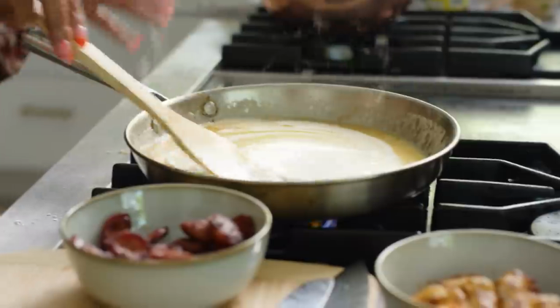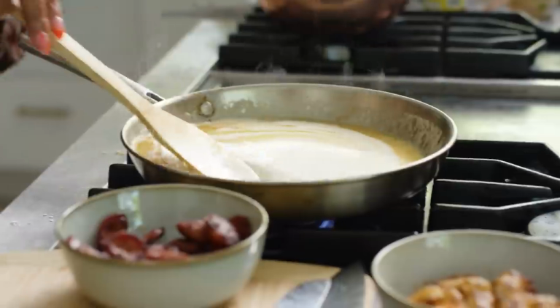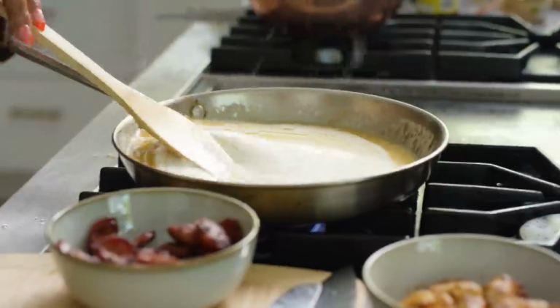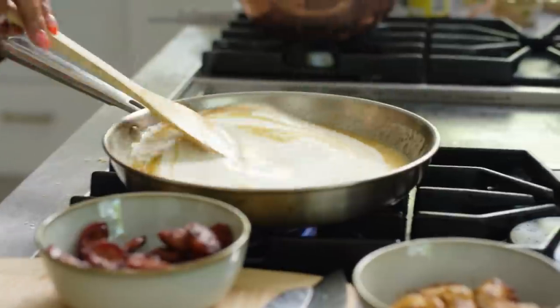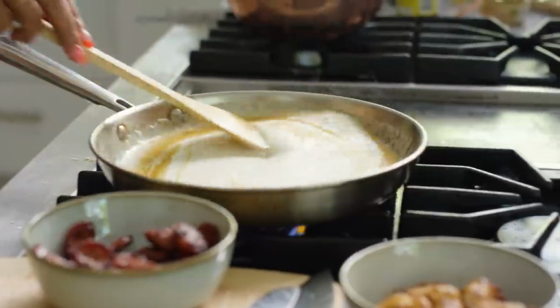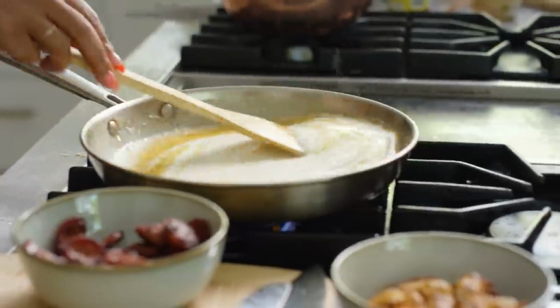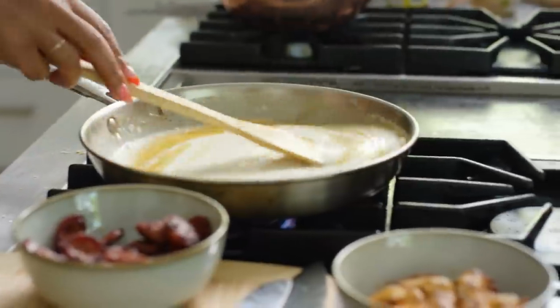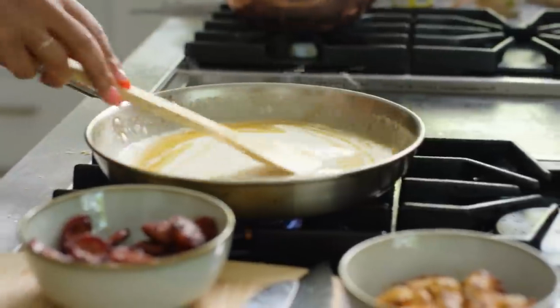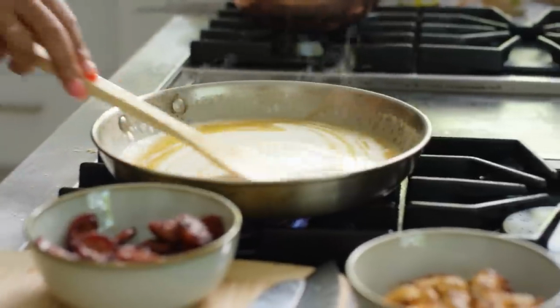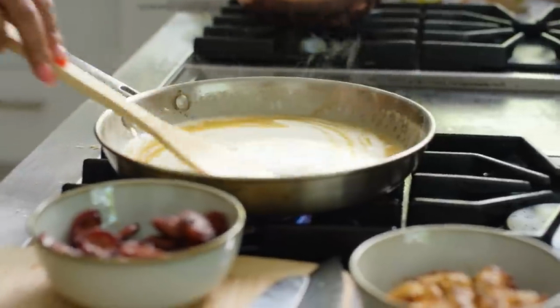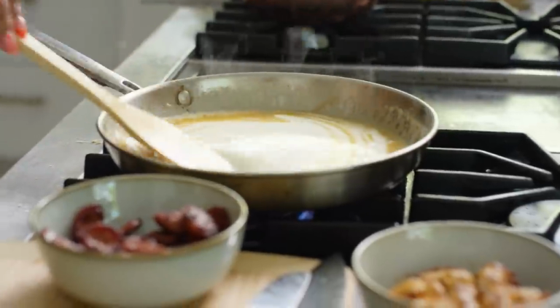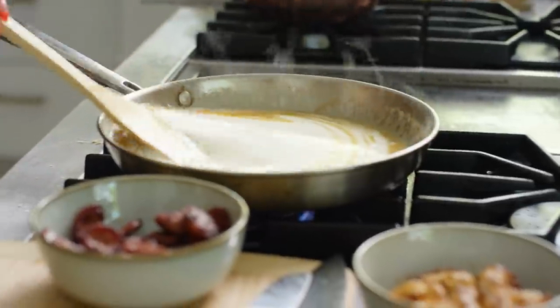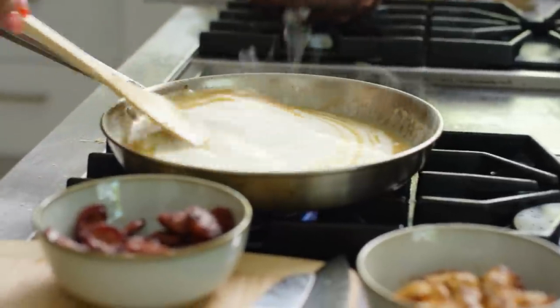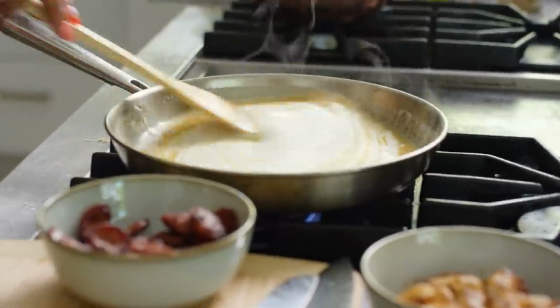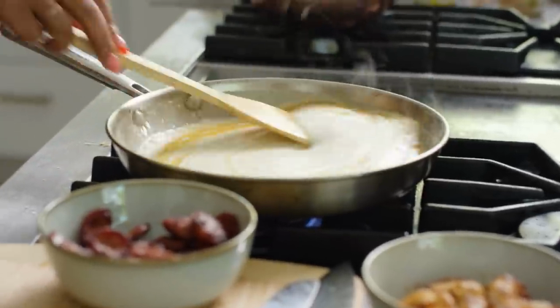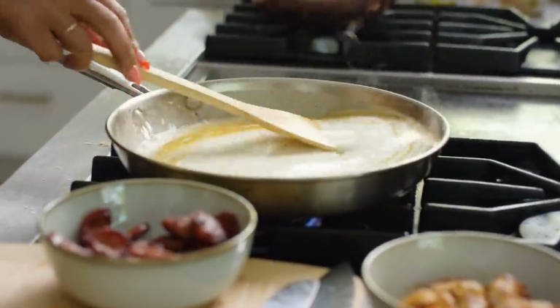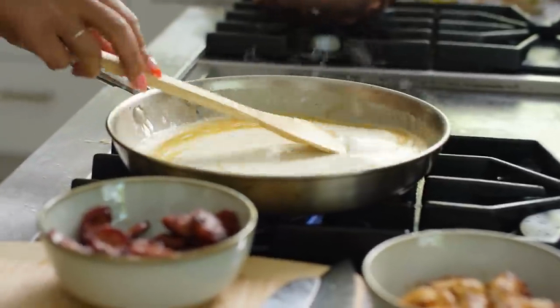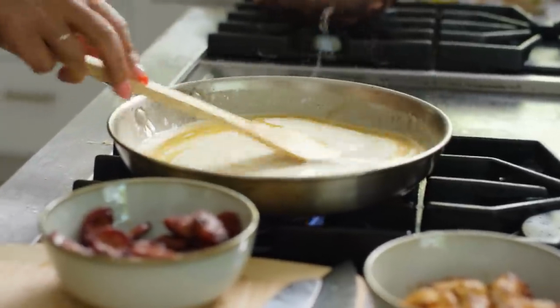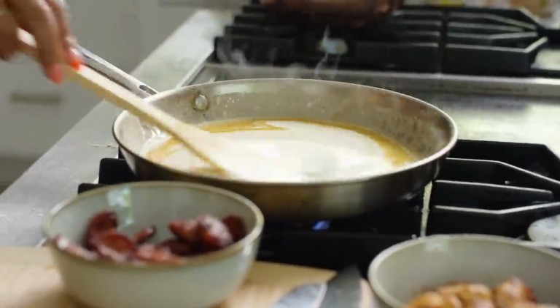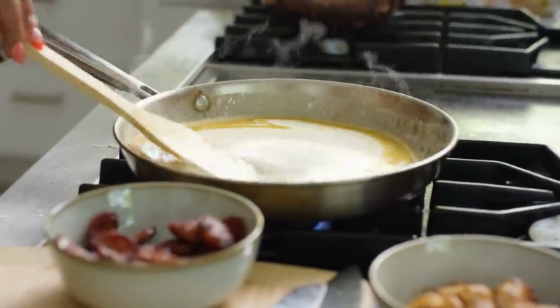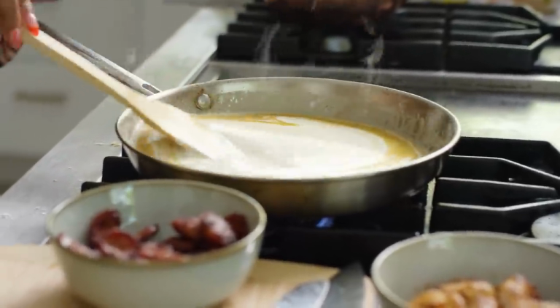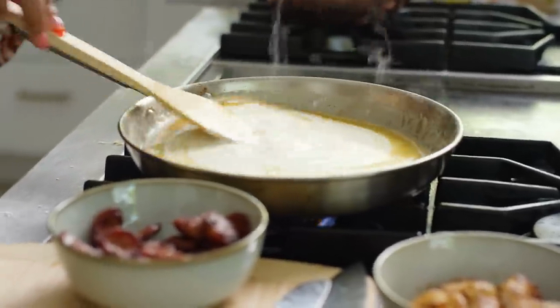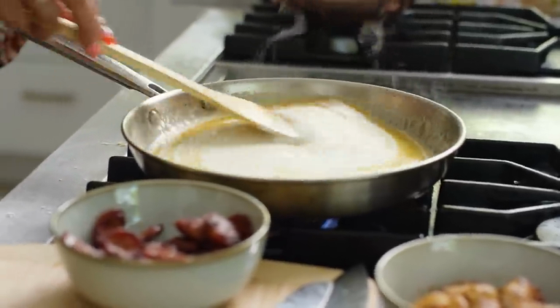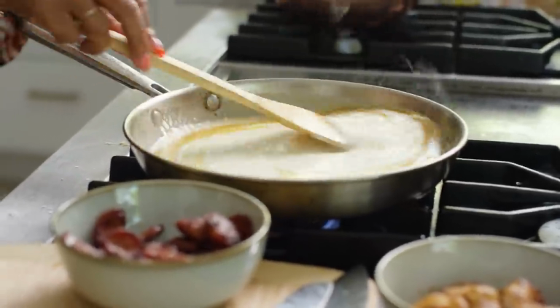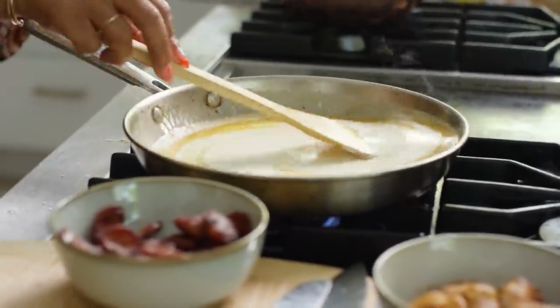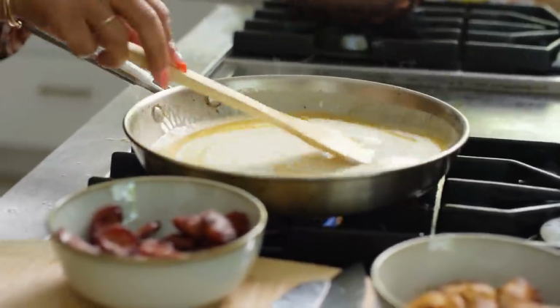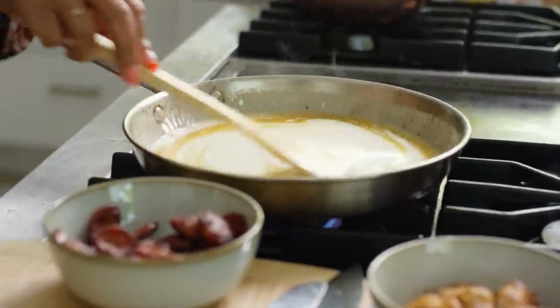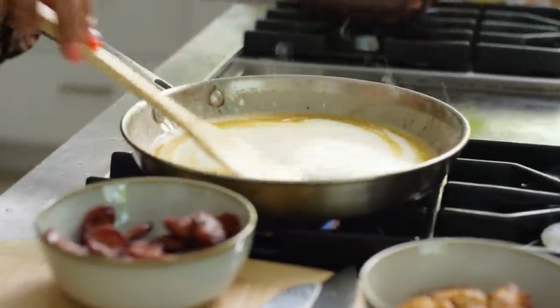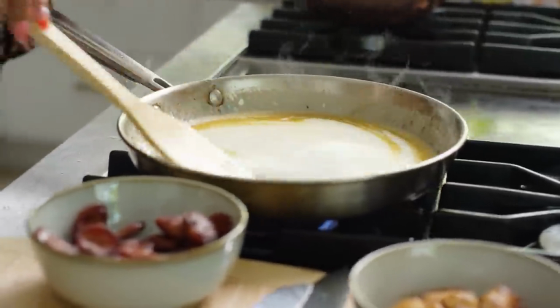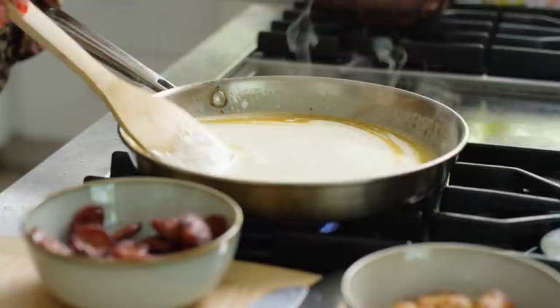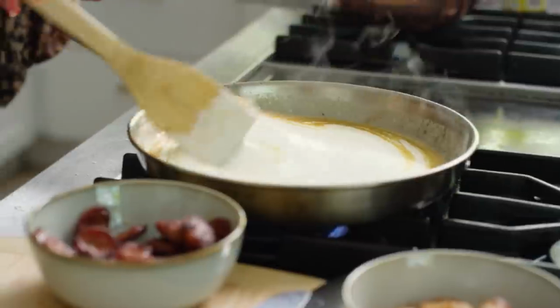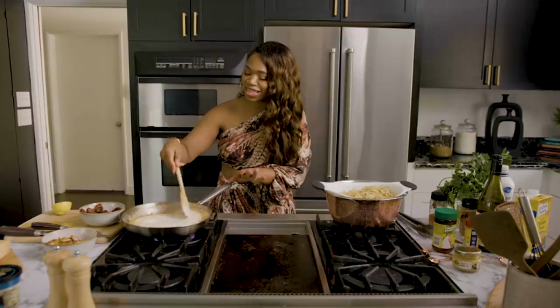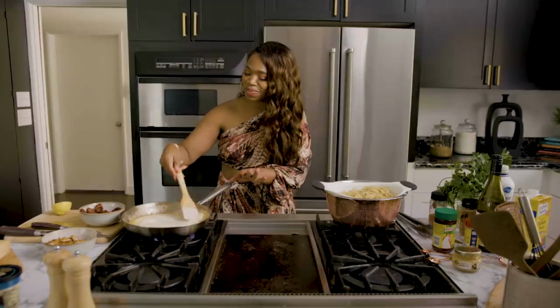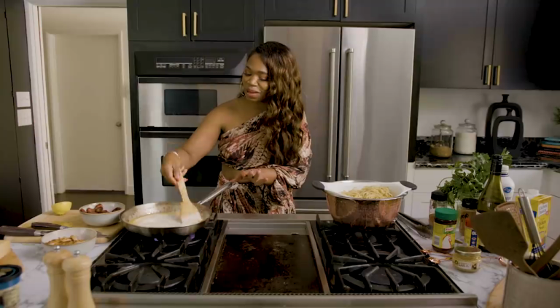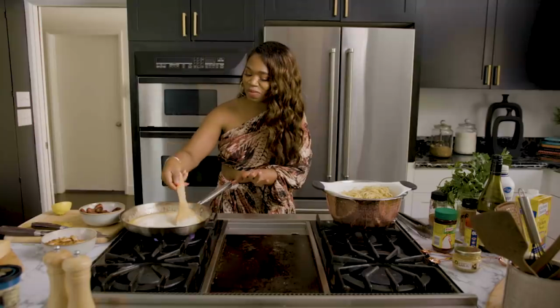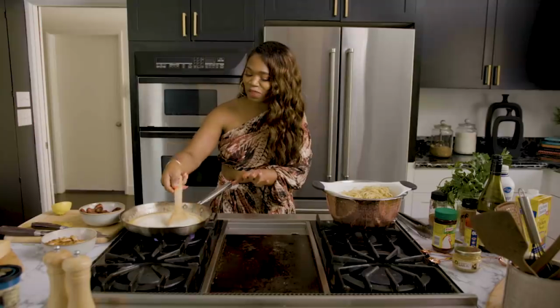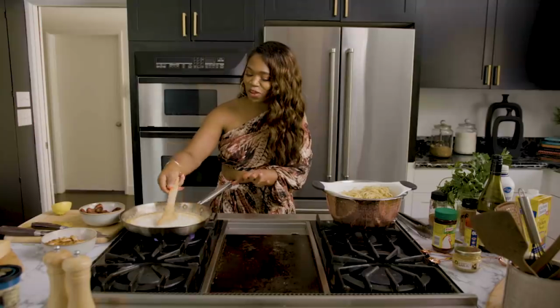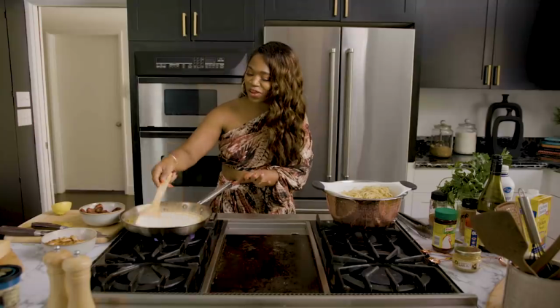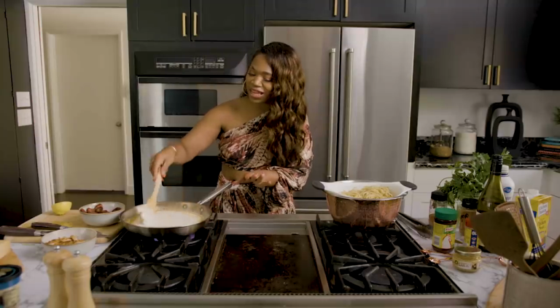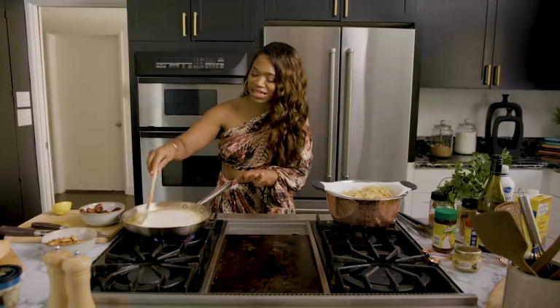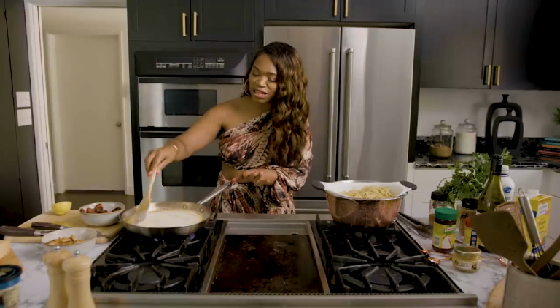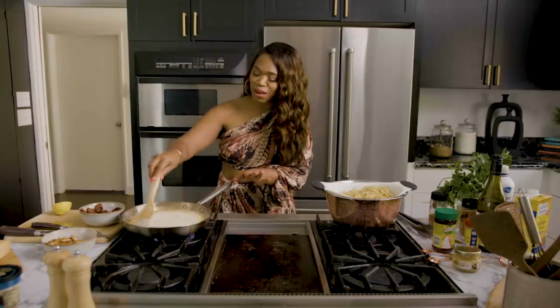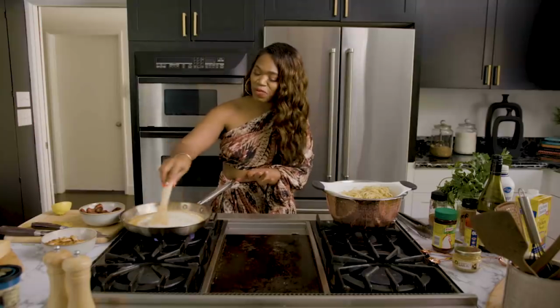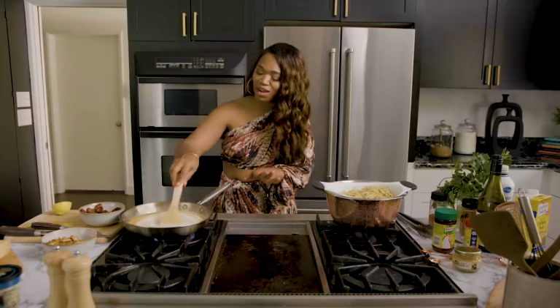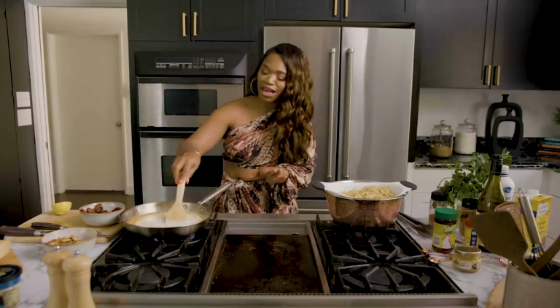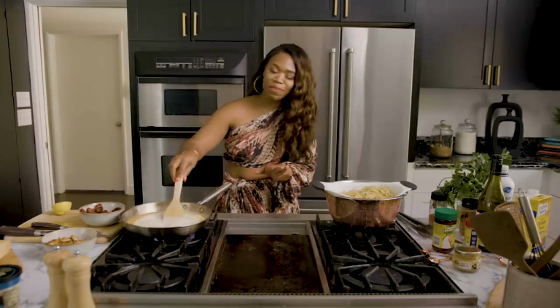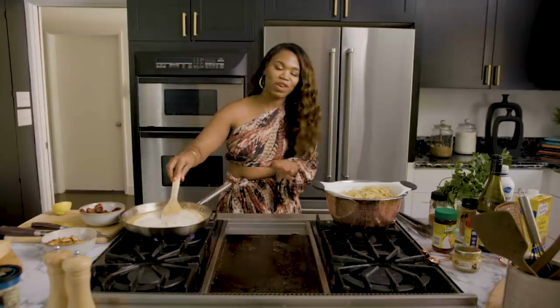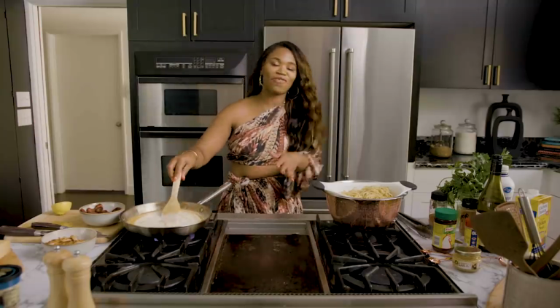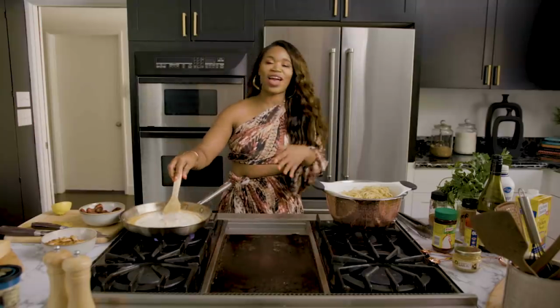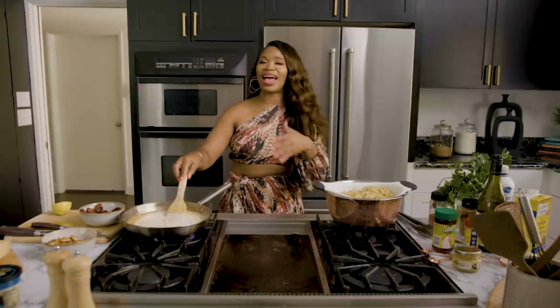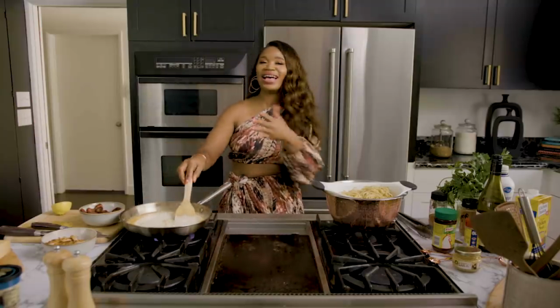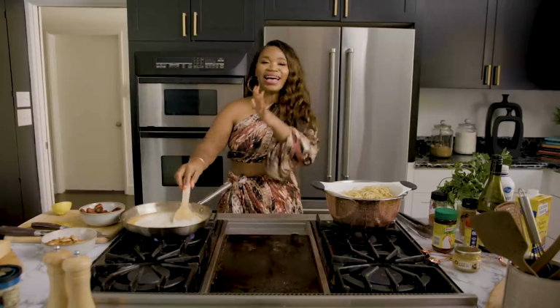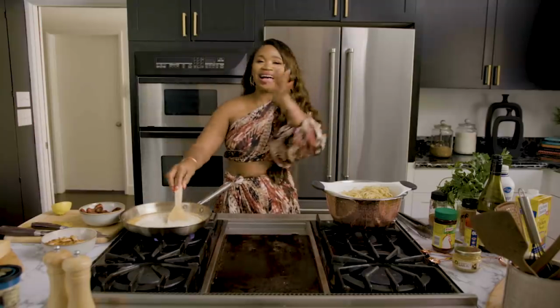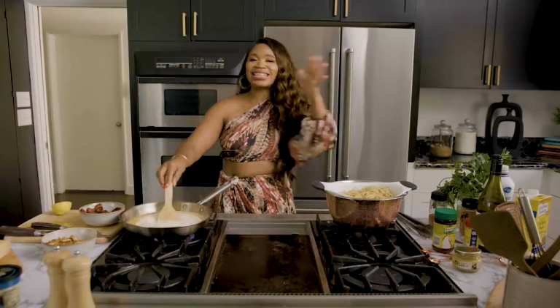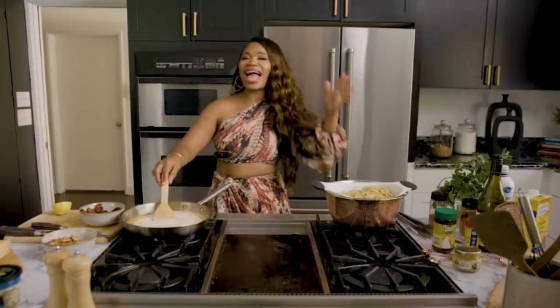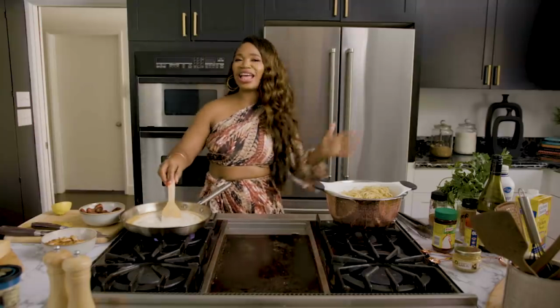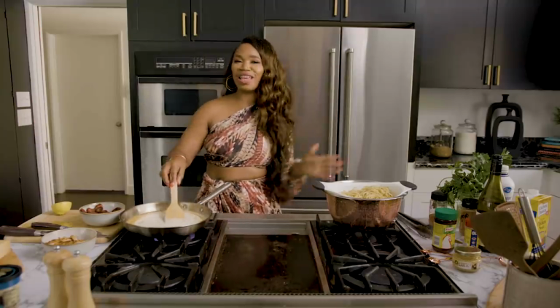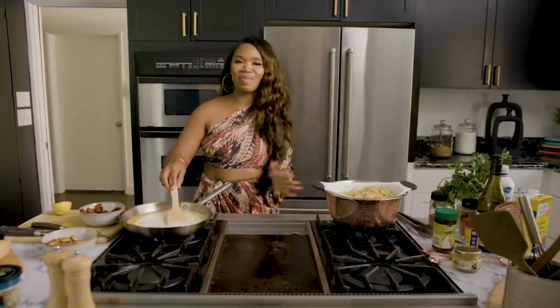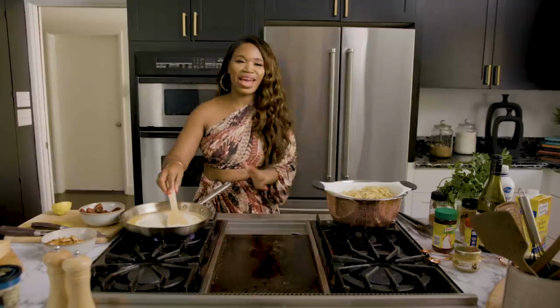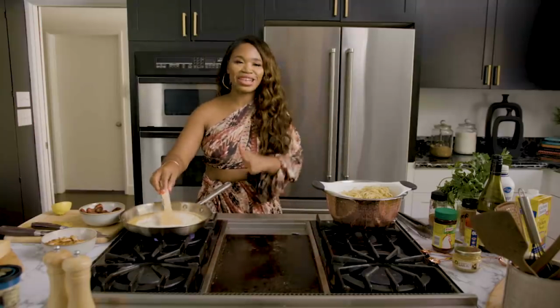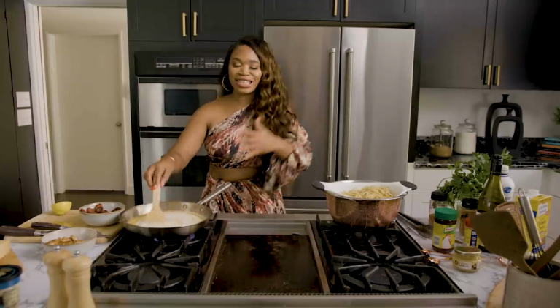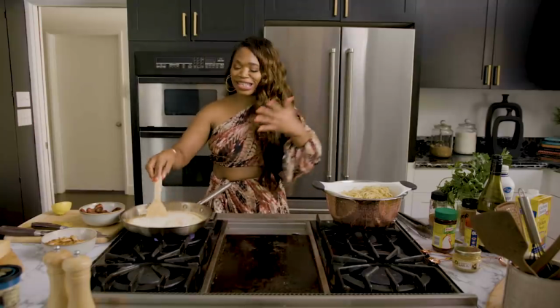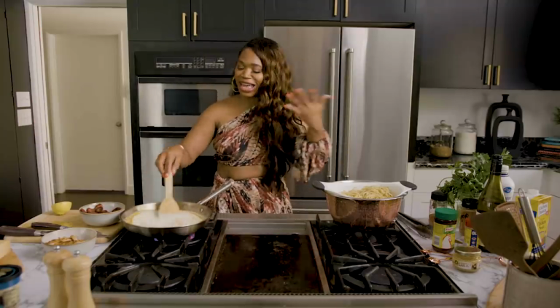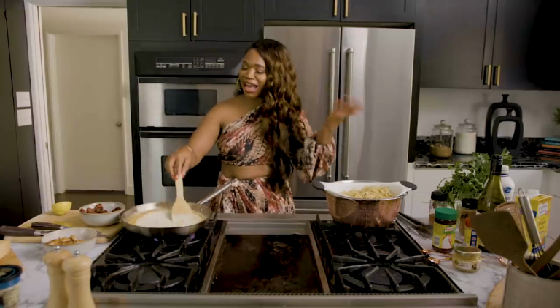You know, when I'm making pasta, y'all, I need a wooden spoon. It just makes me feel fancy. It makes me feel like a big, fat Italian man just singing.